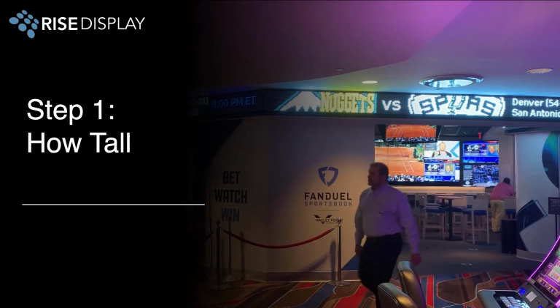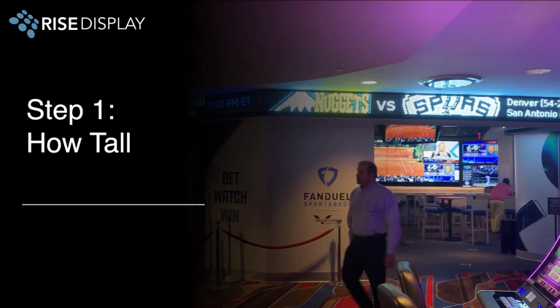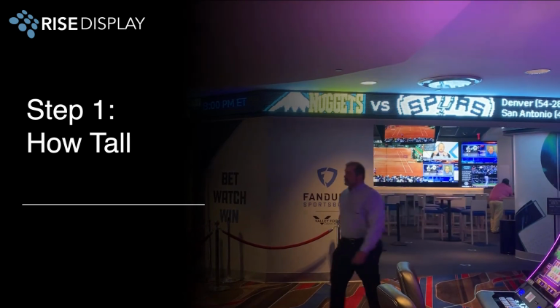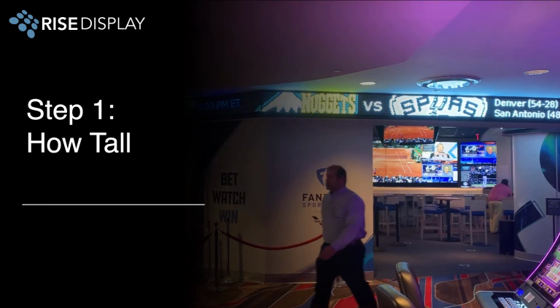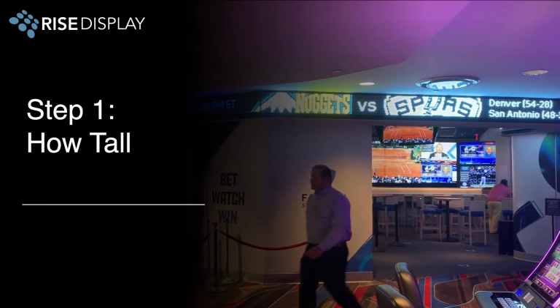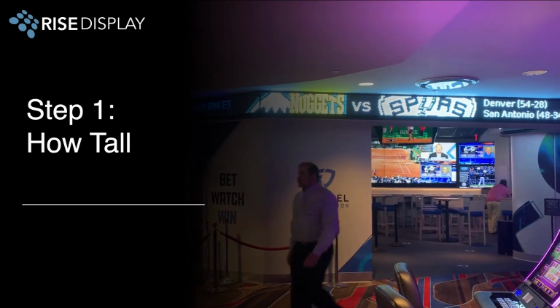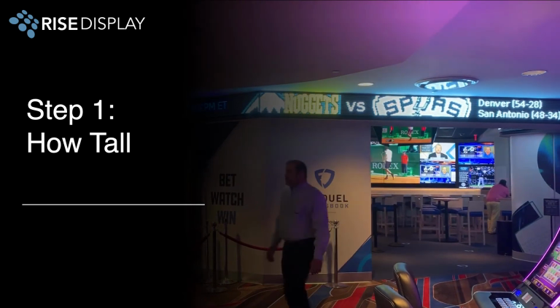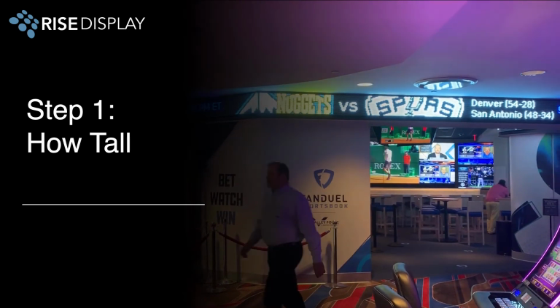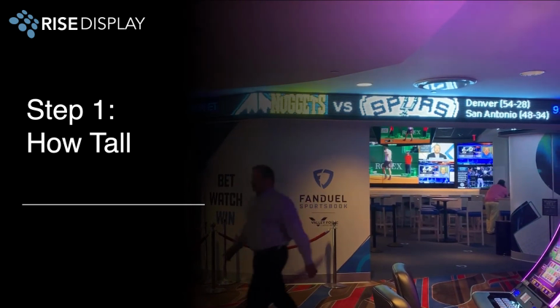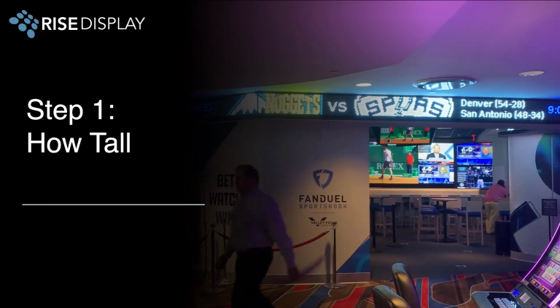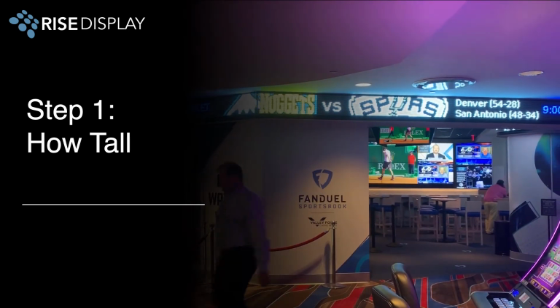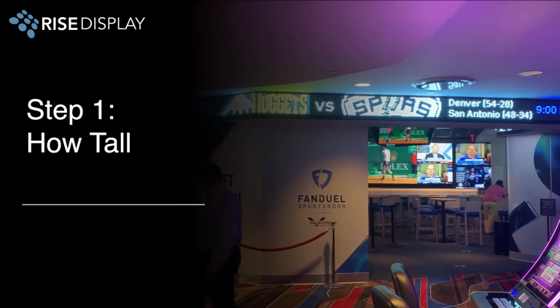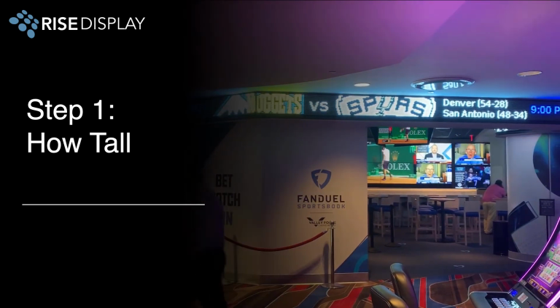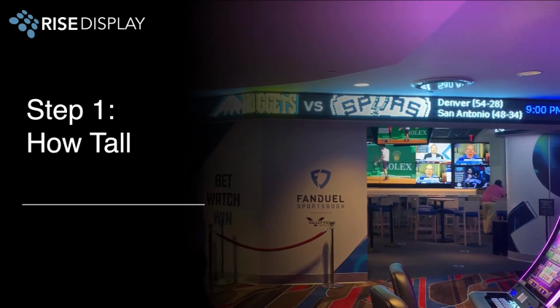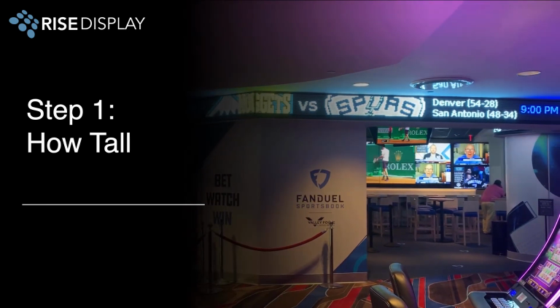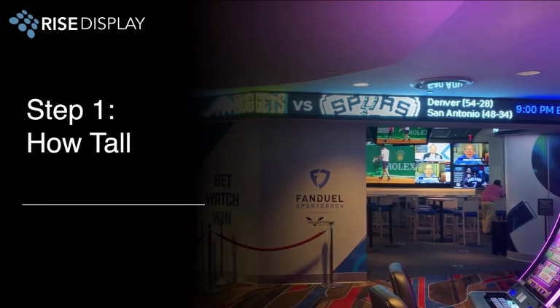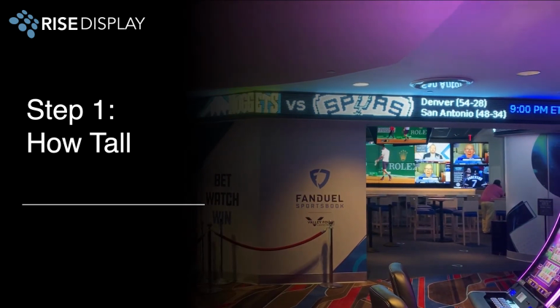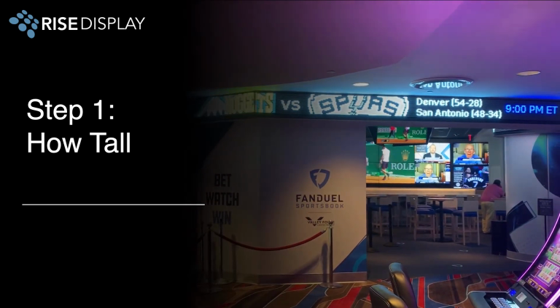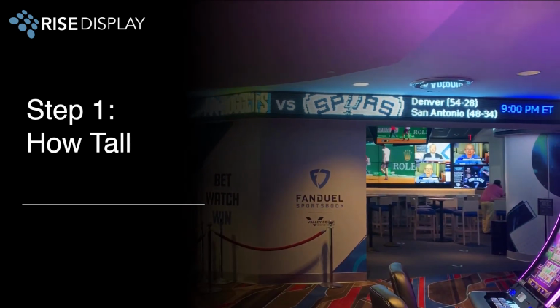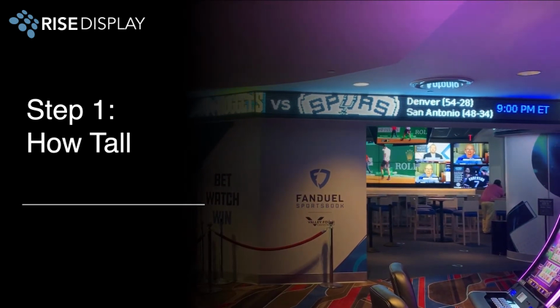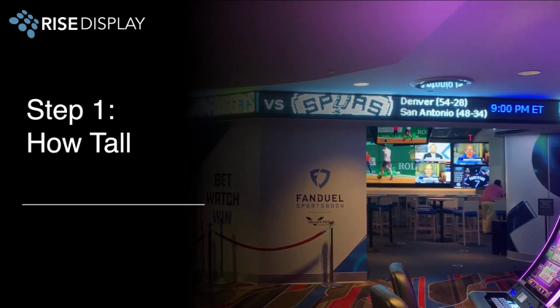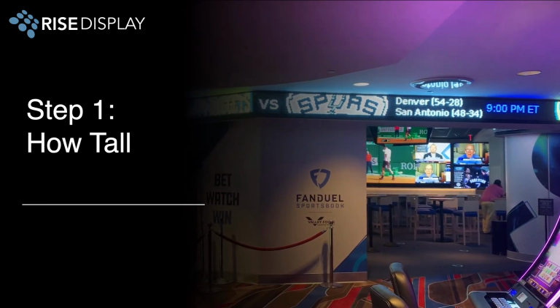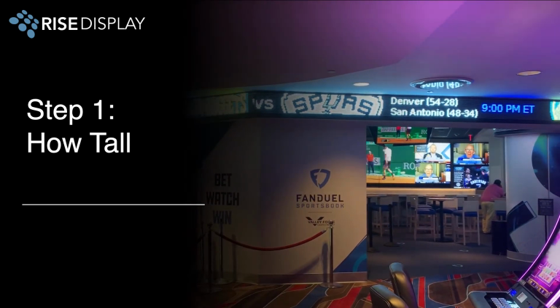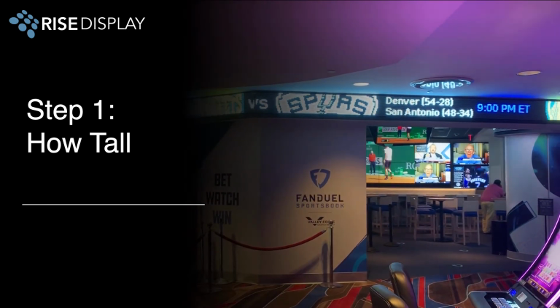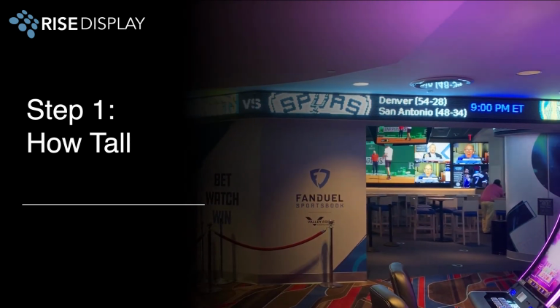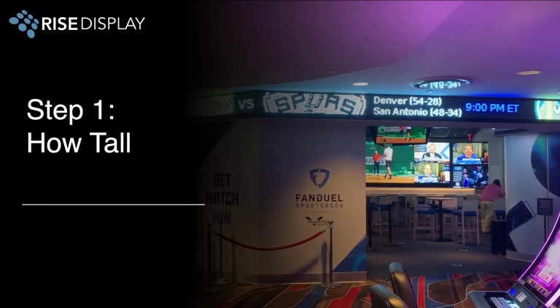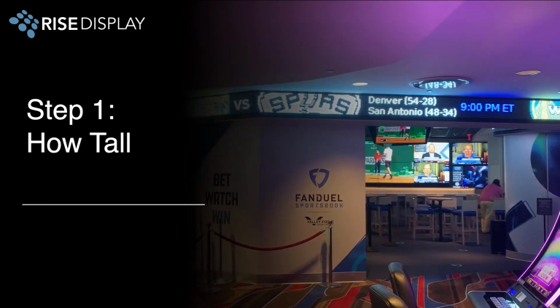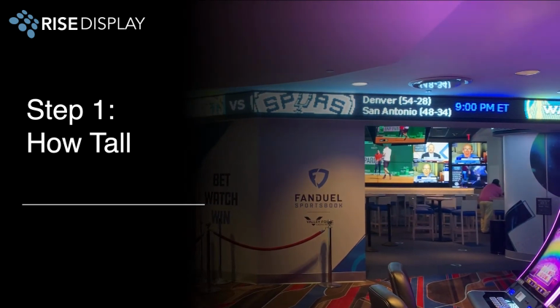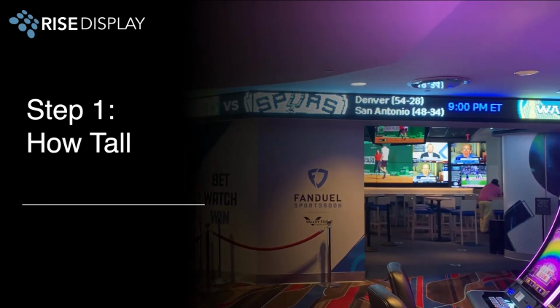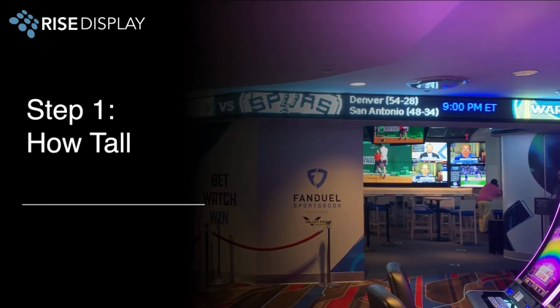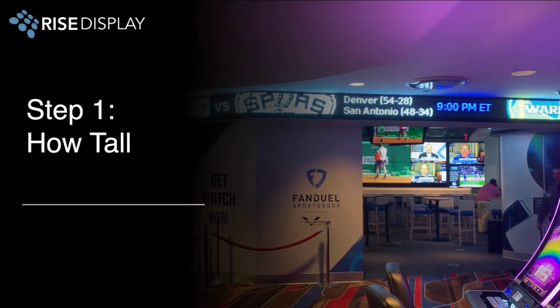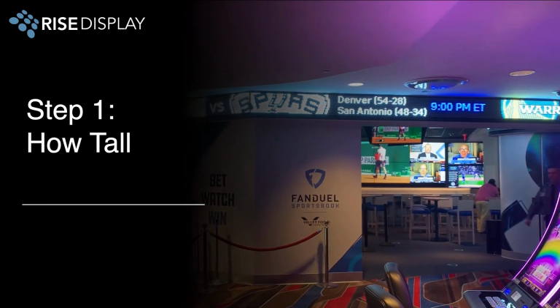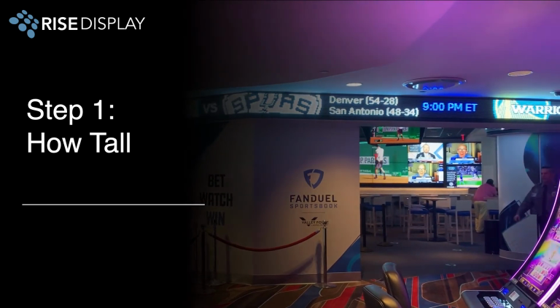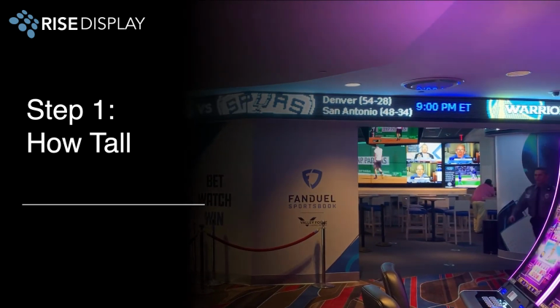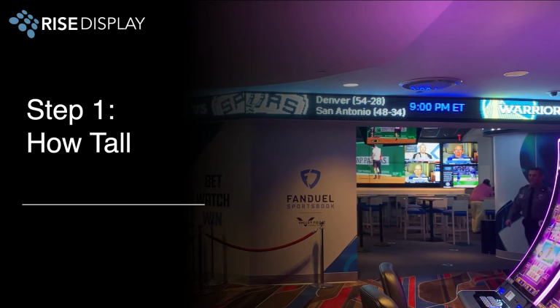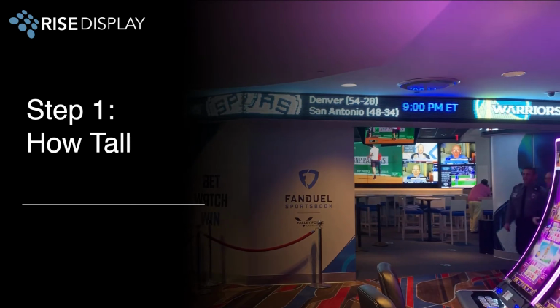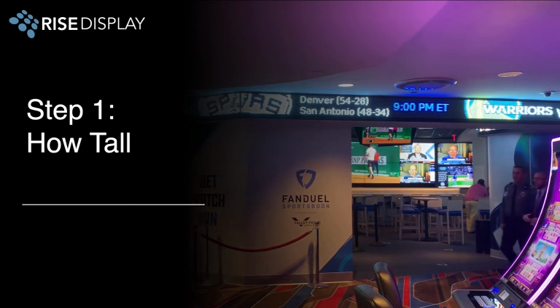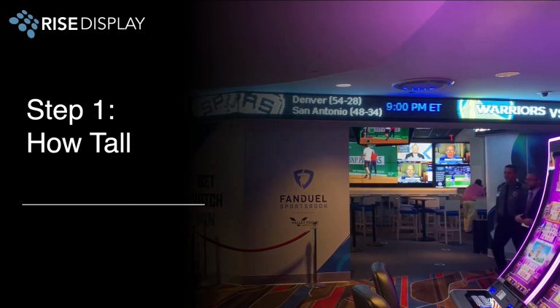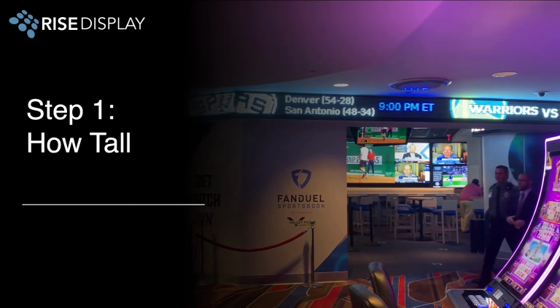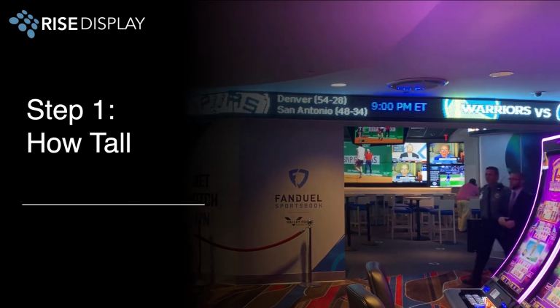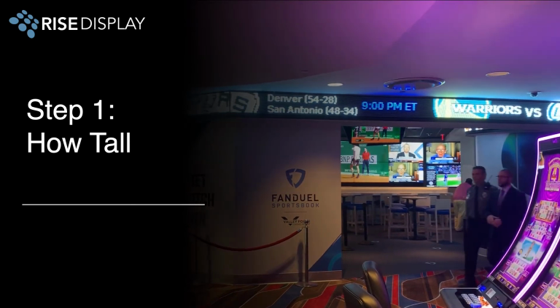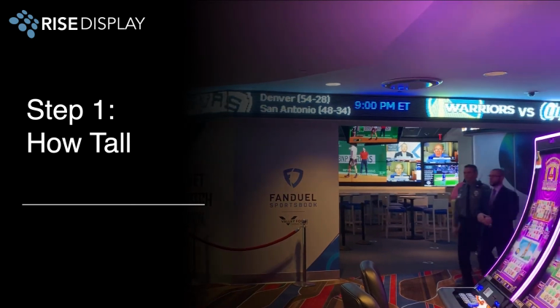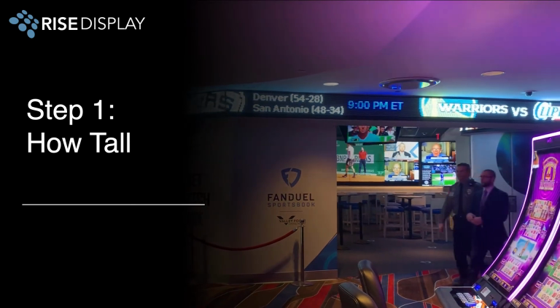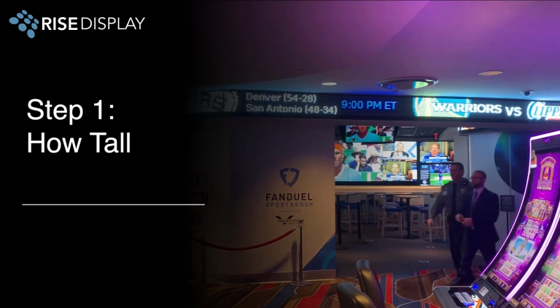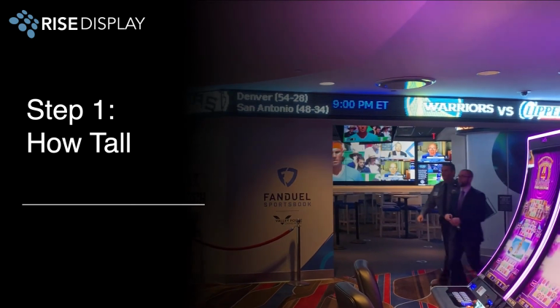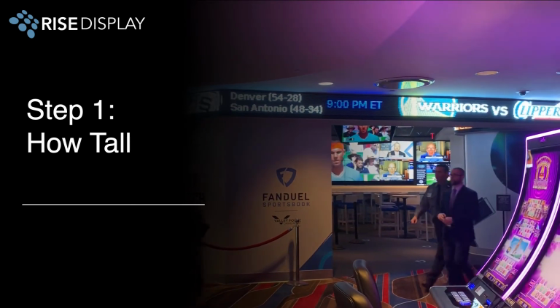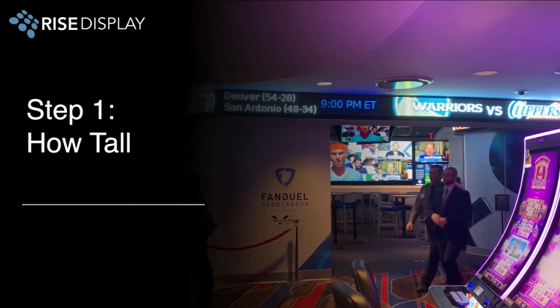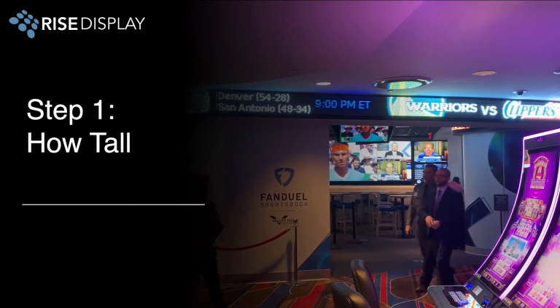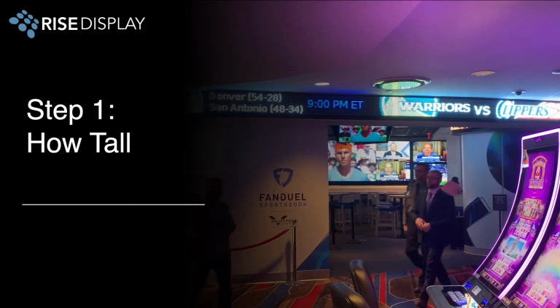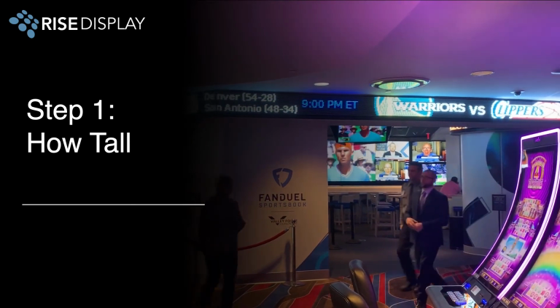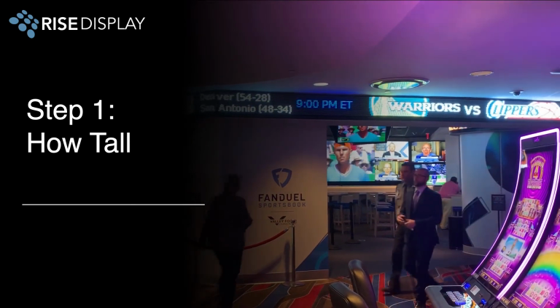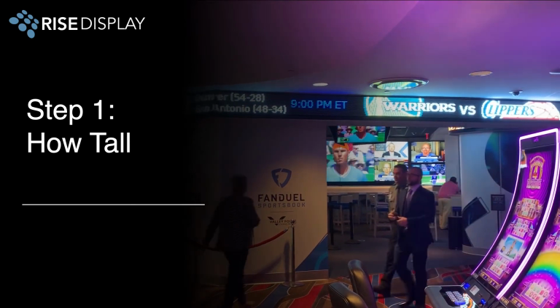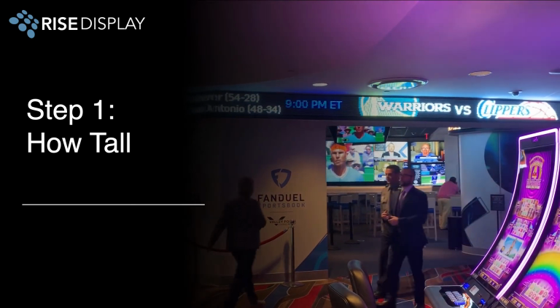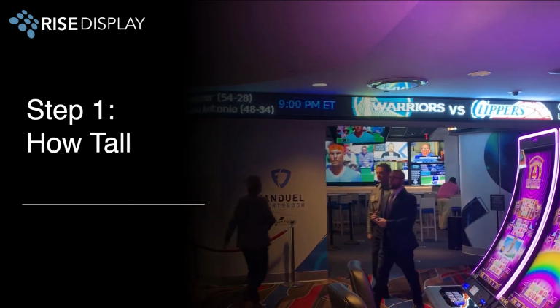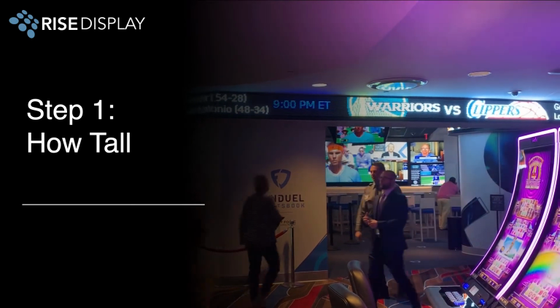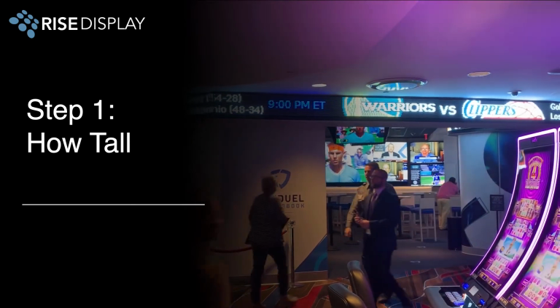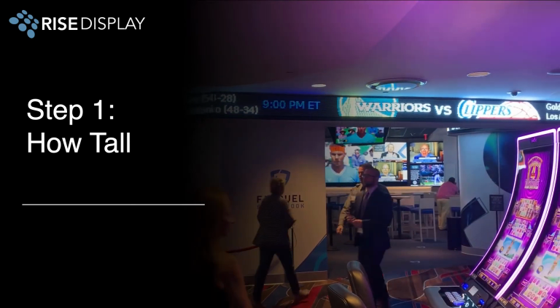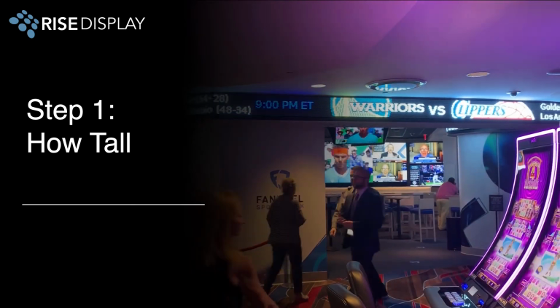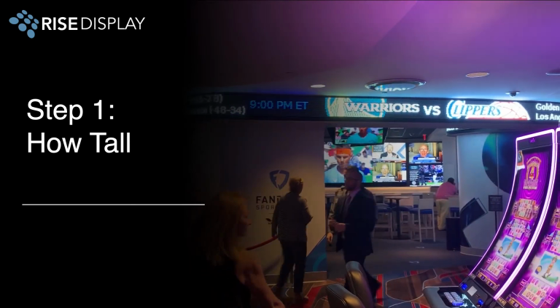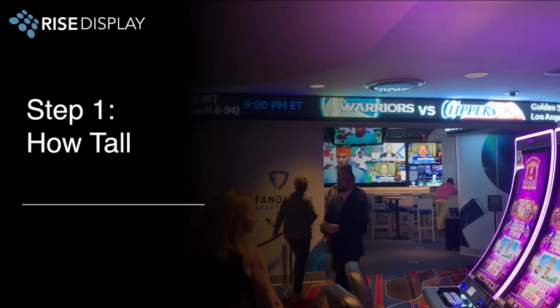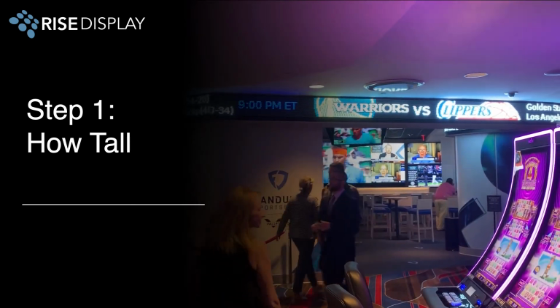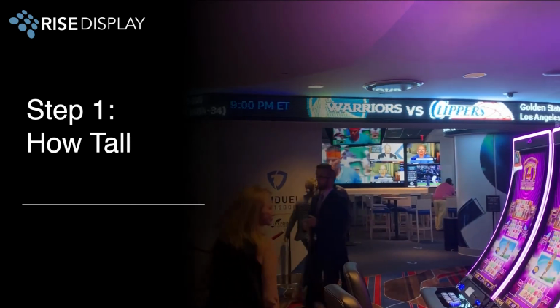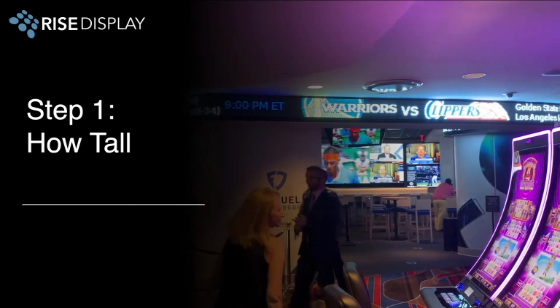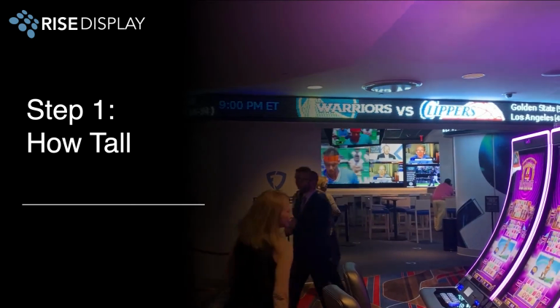The first step is to decide how tall. We offer three different standard sizes: 5 inches, 9 inches, and 13 inches in height.